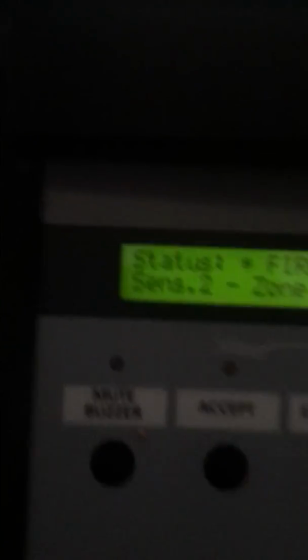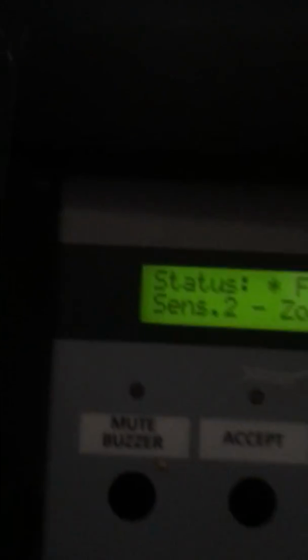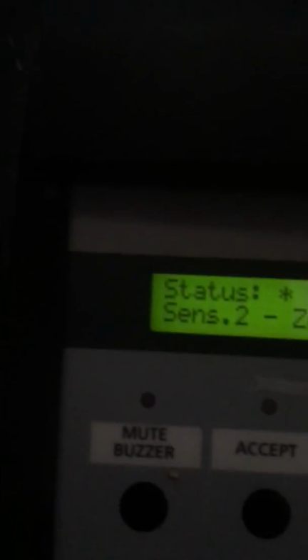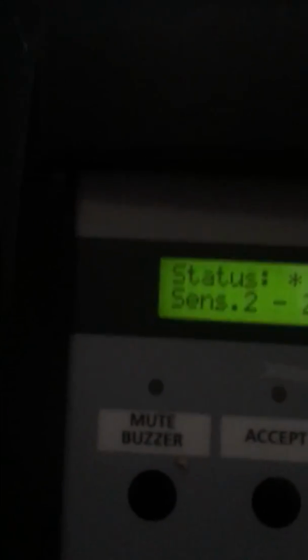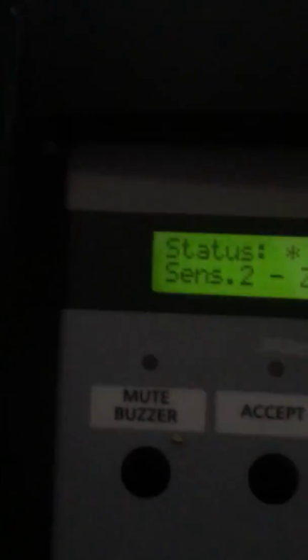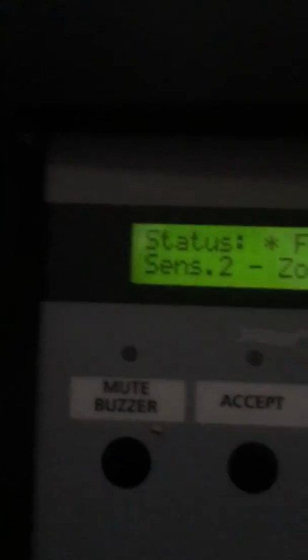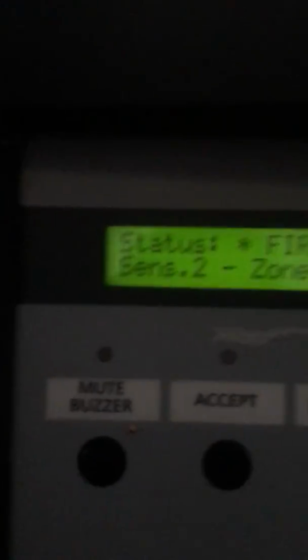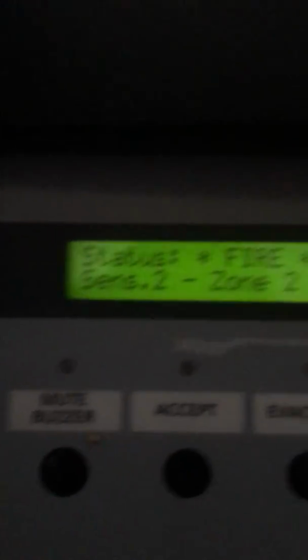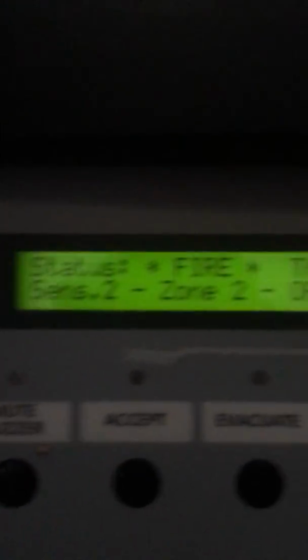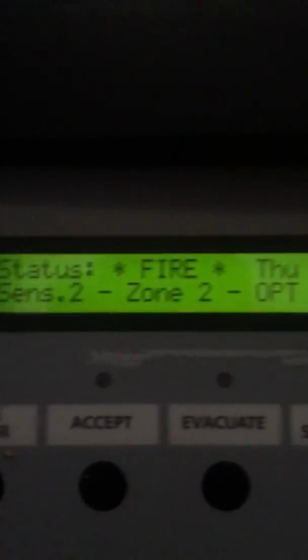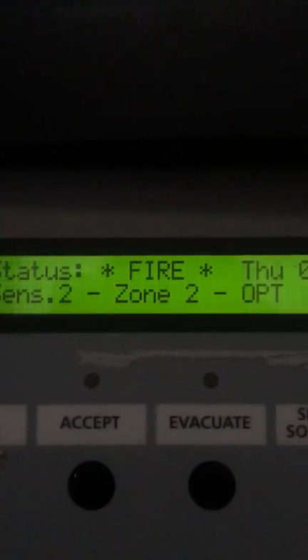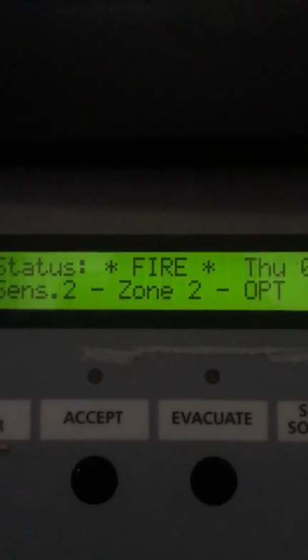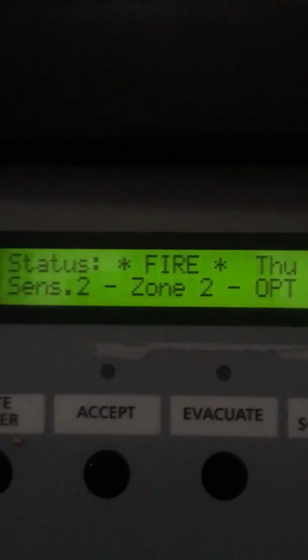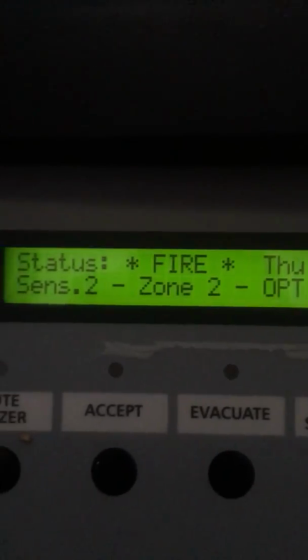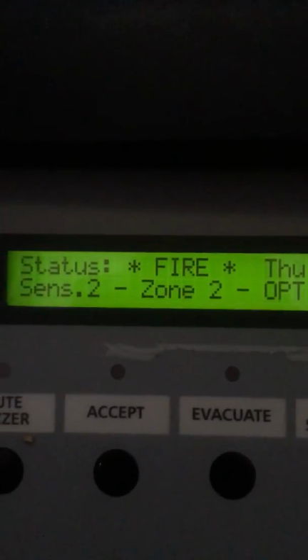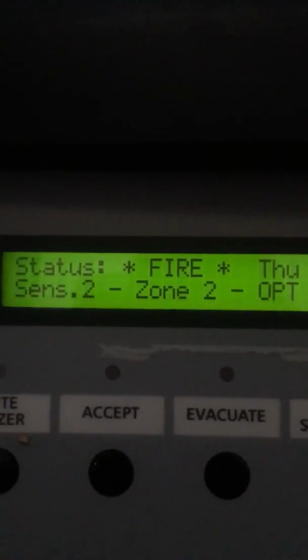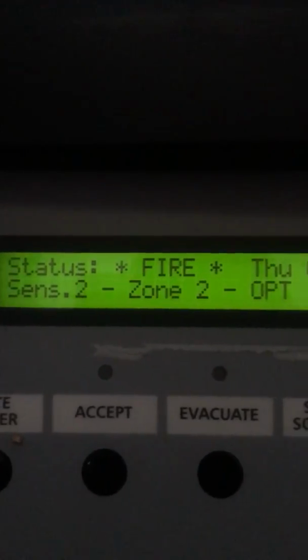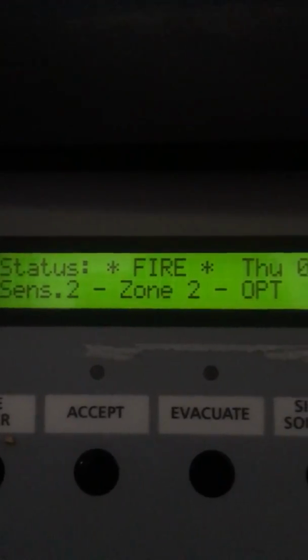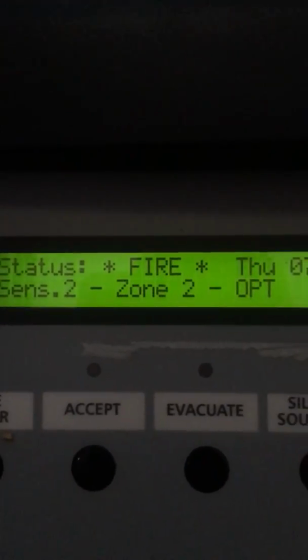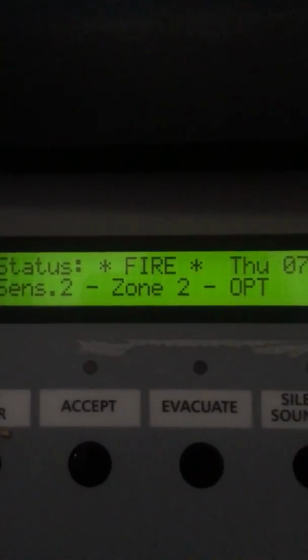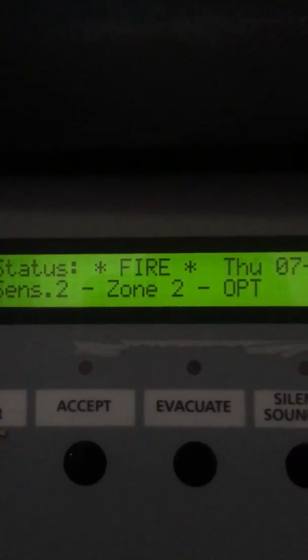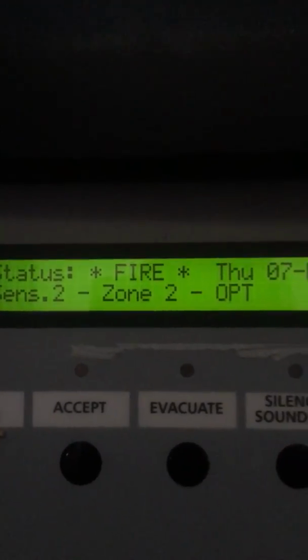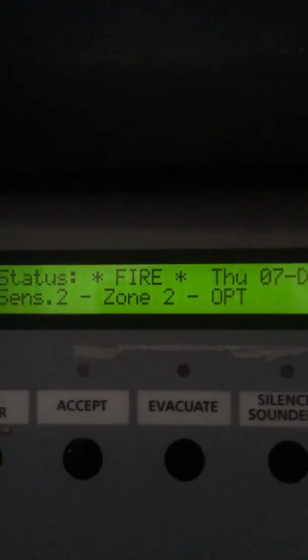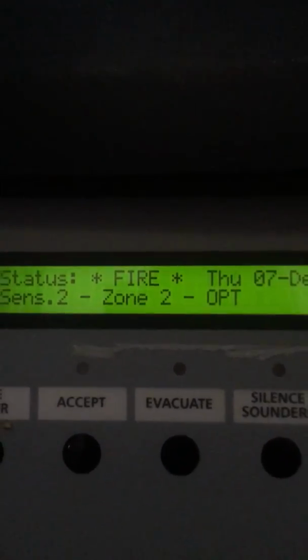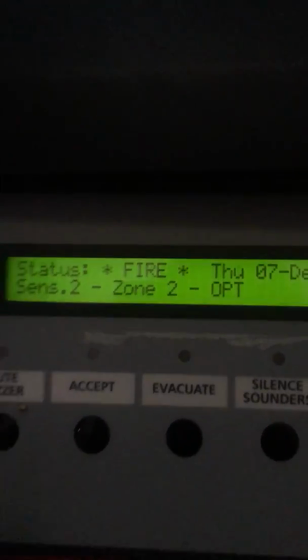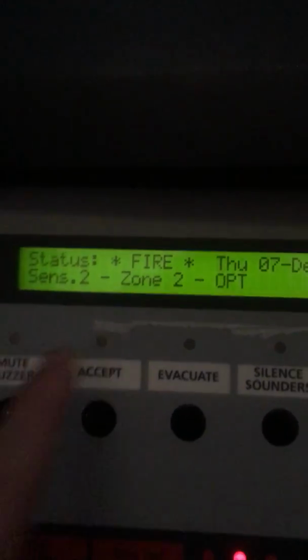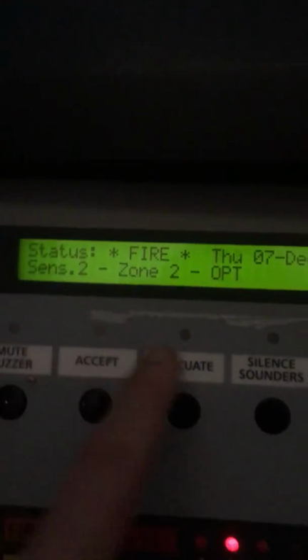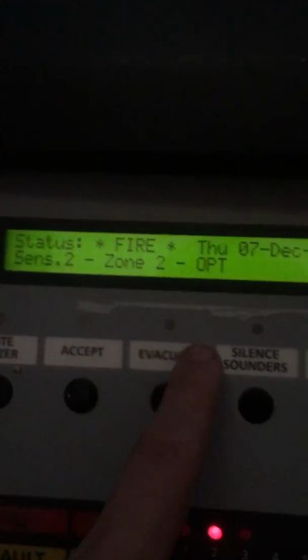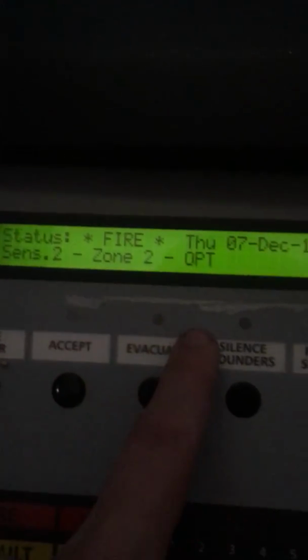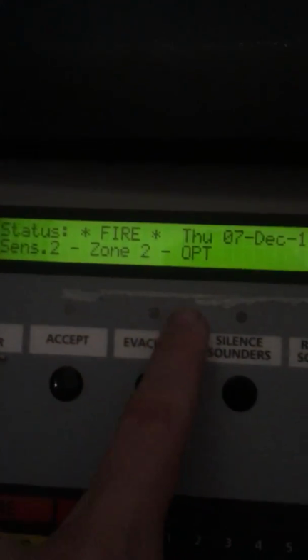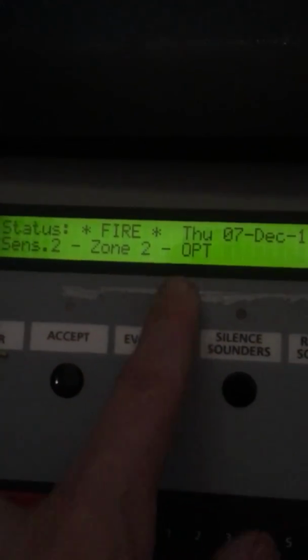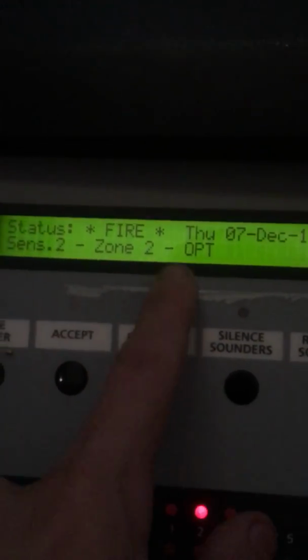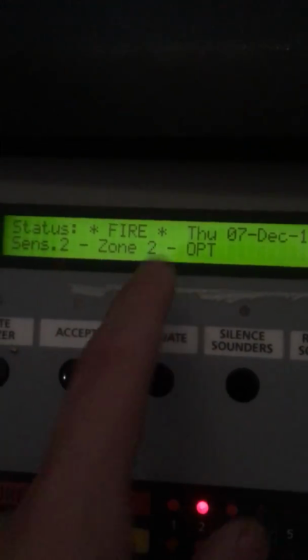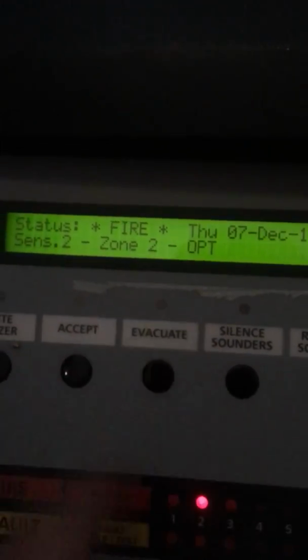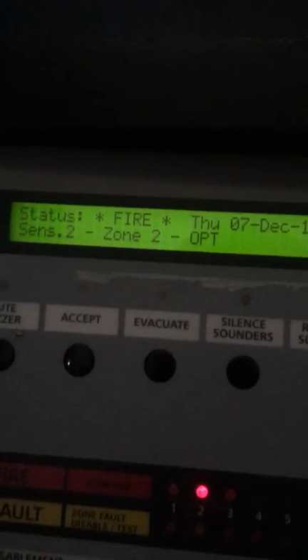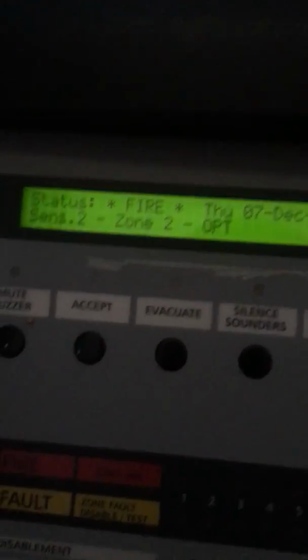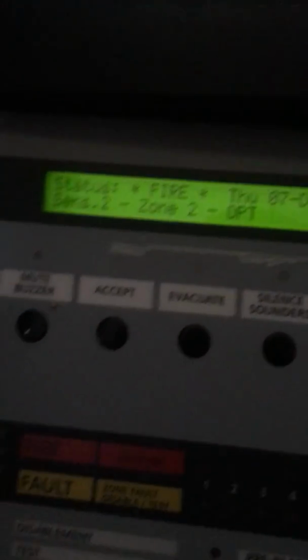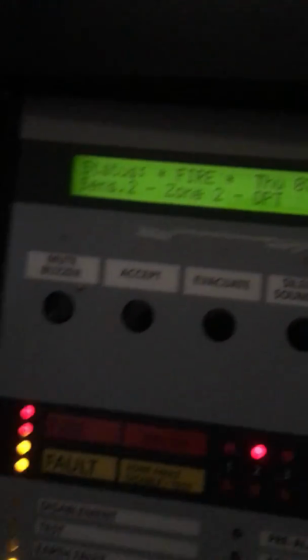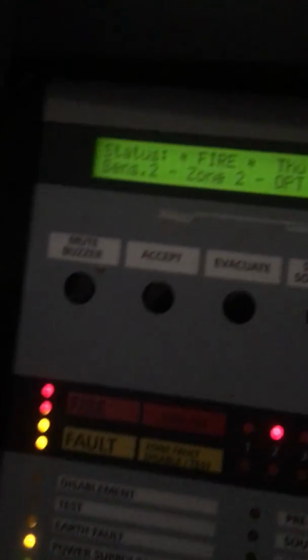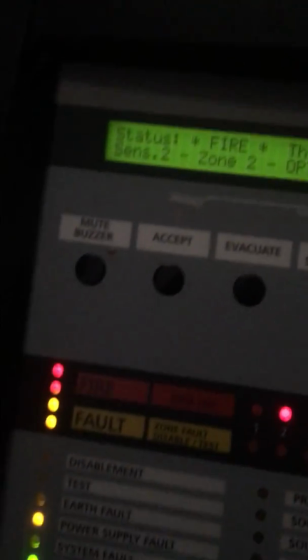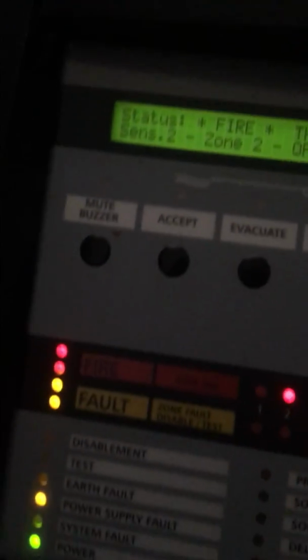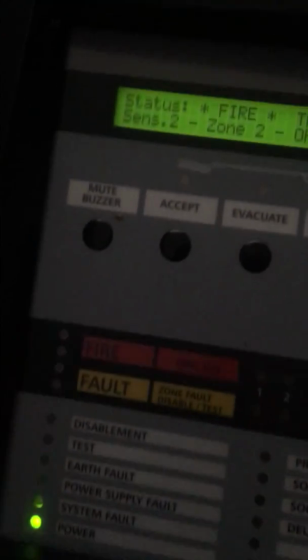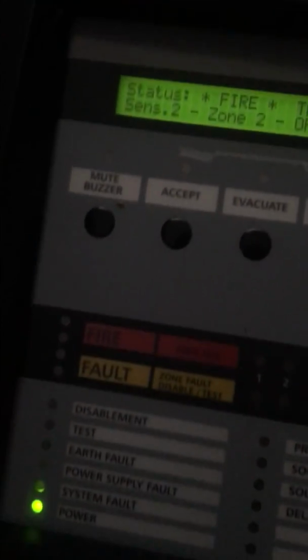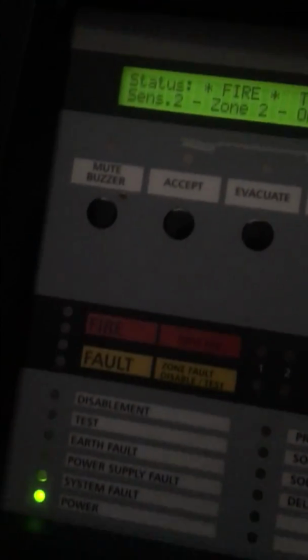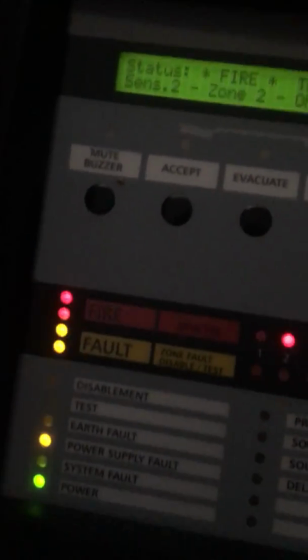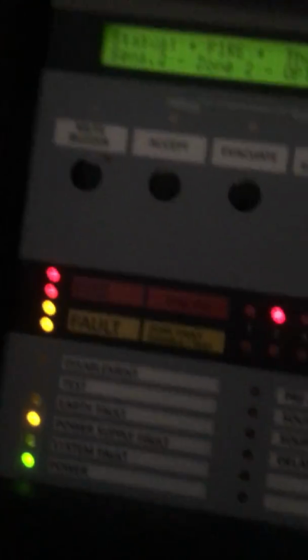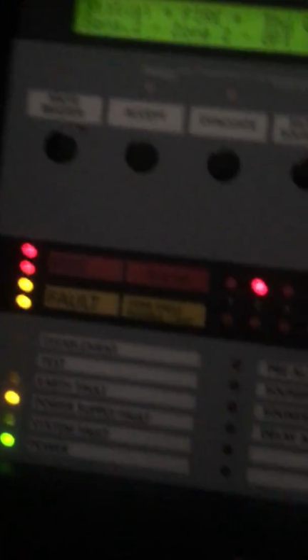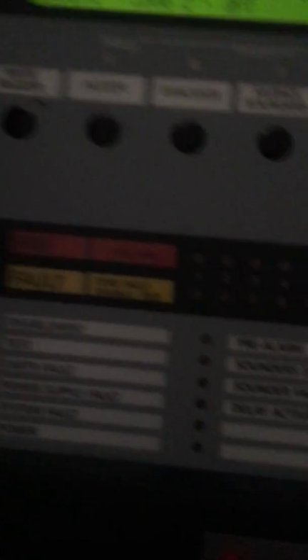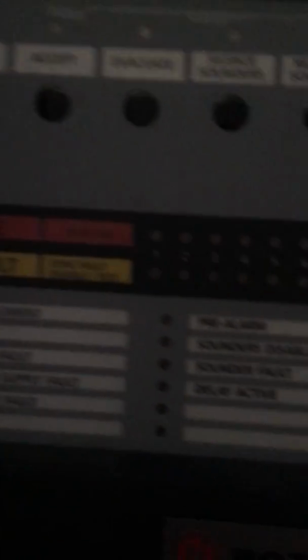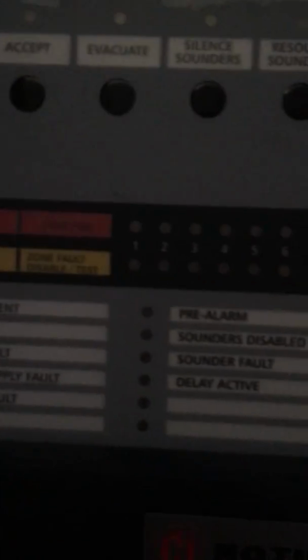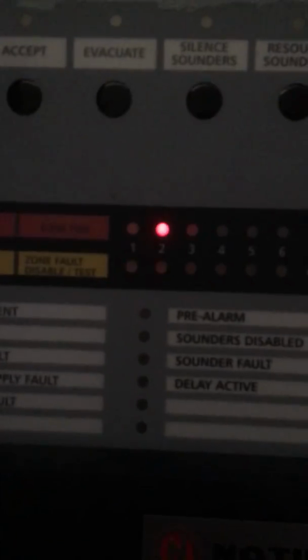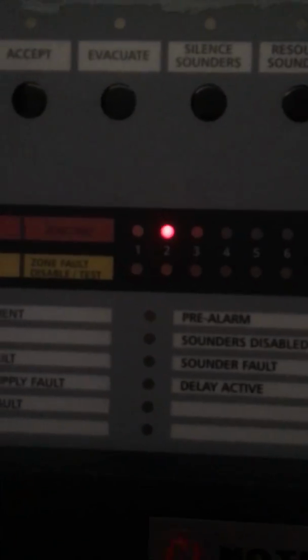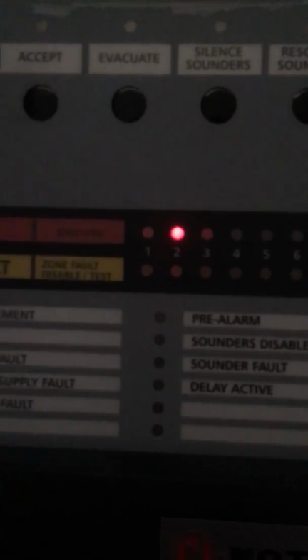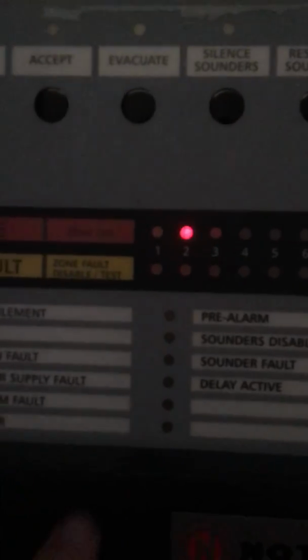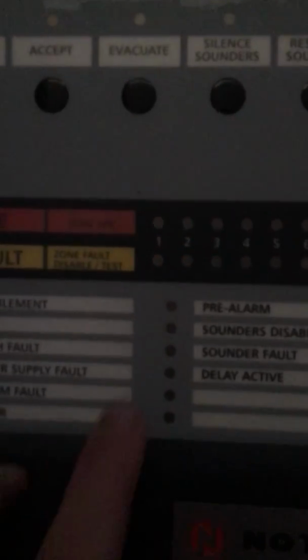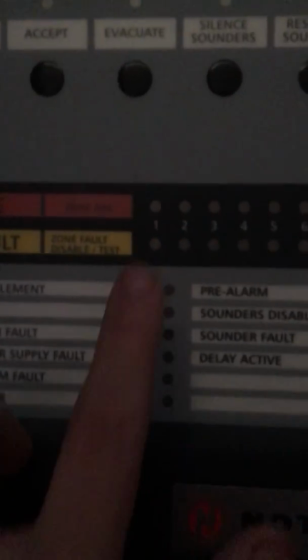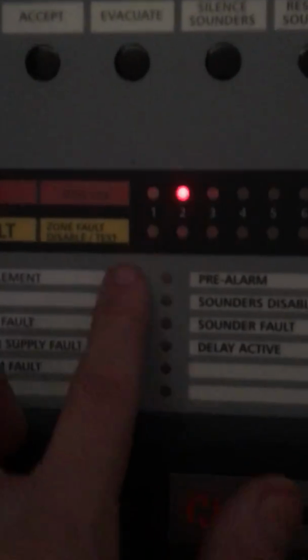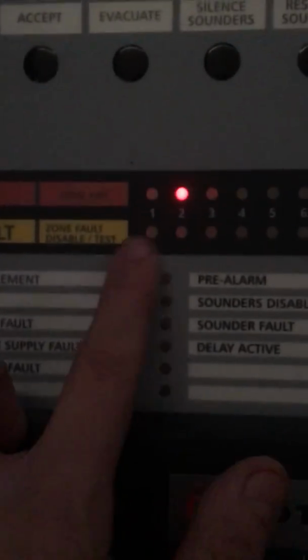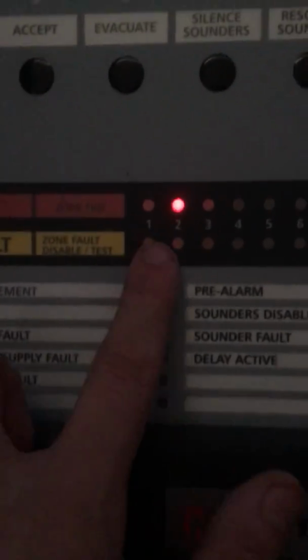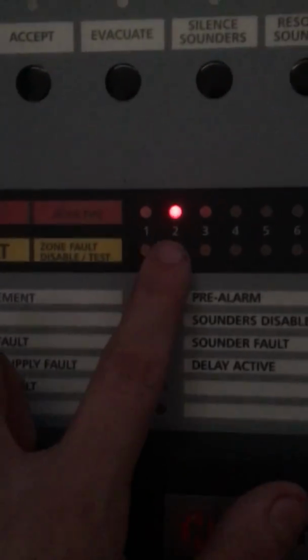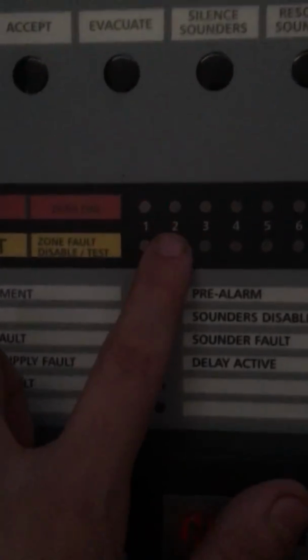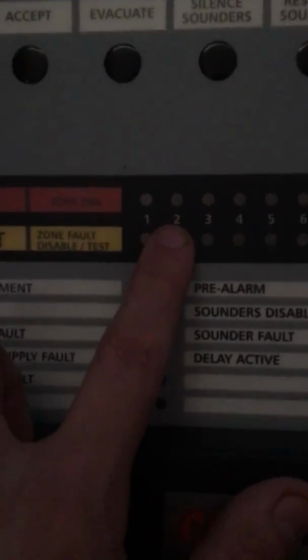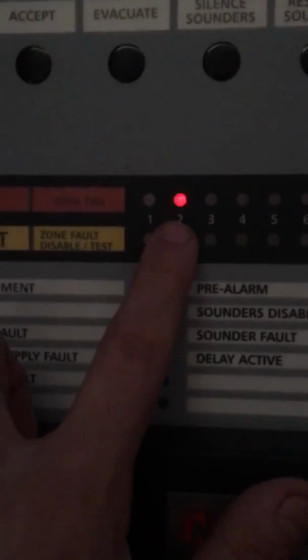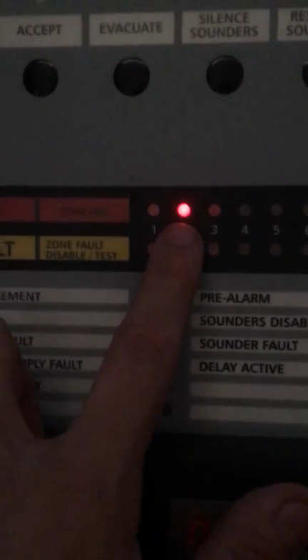Center 2 and Zone 2 — optical smoke detector. I think it's in Zone 2 there.